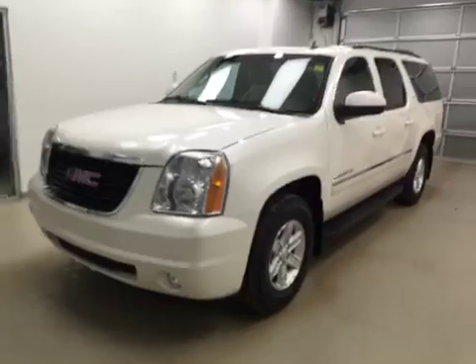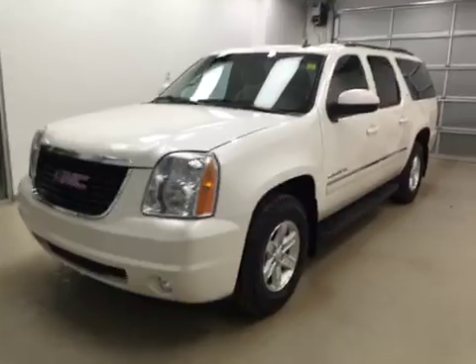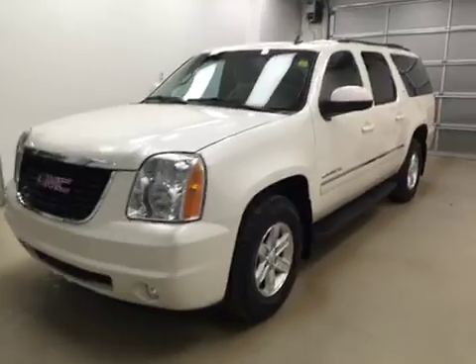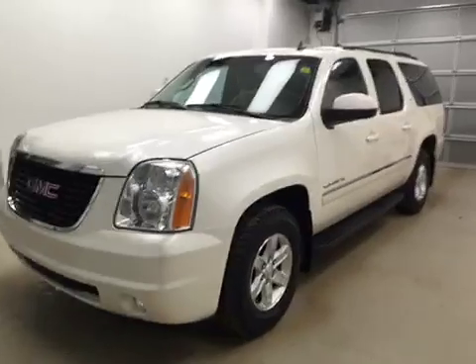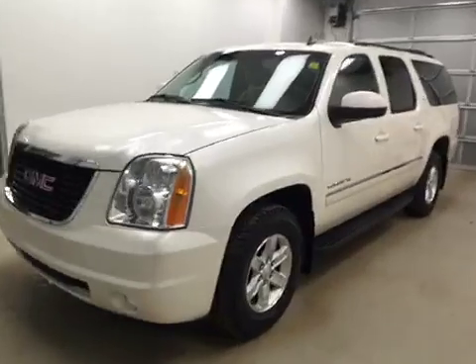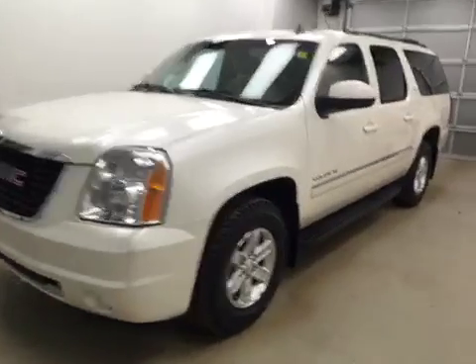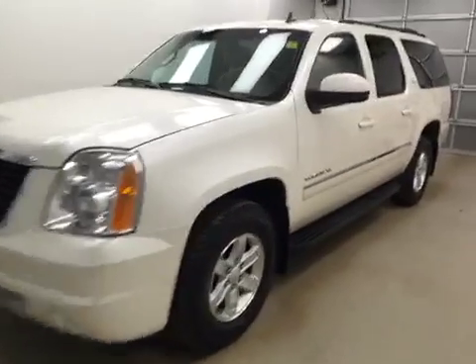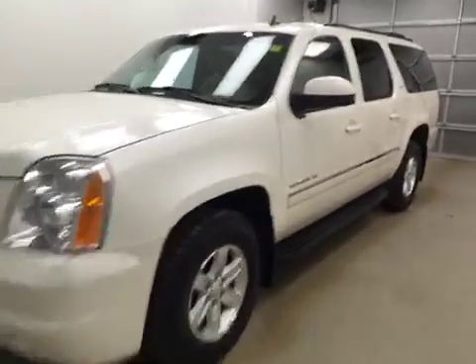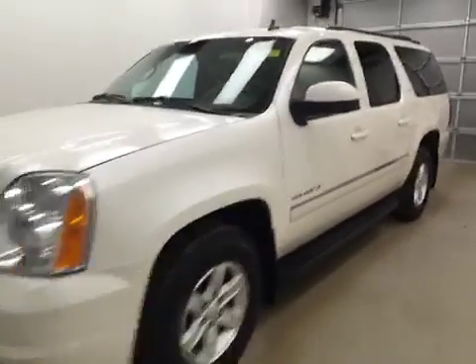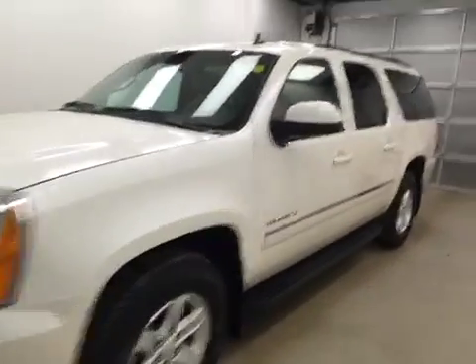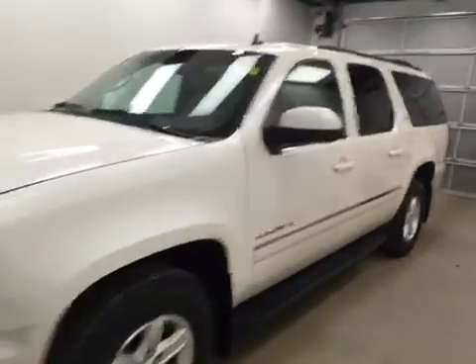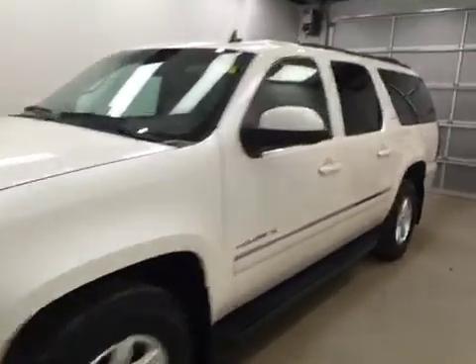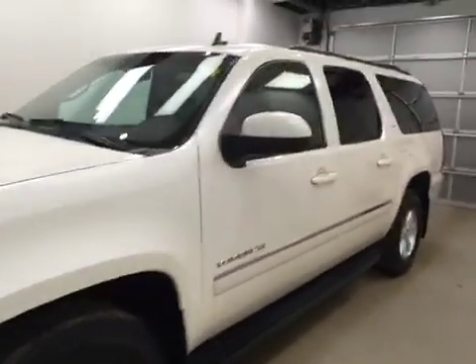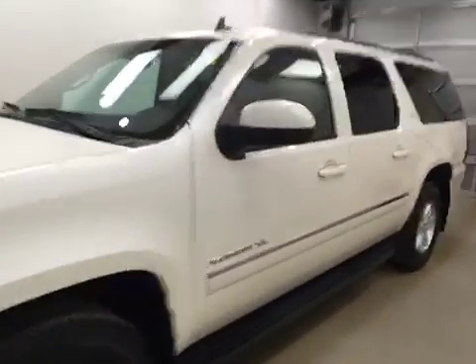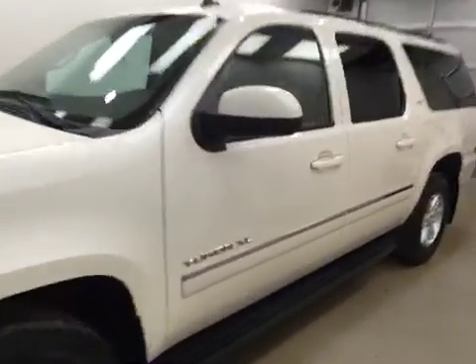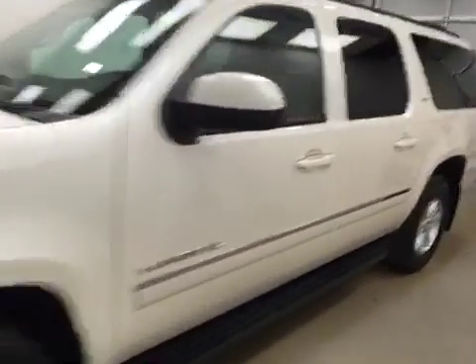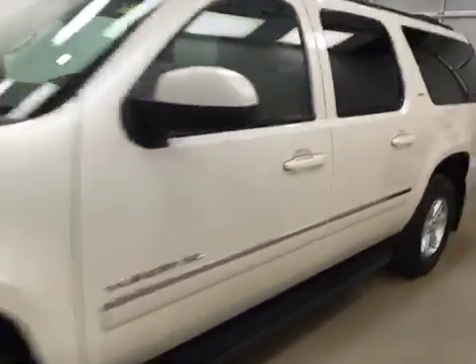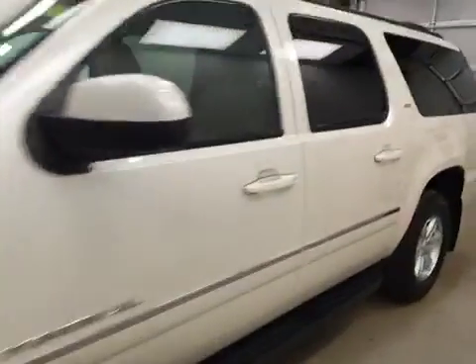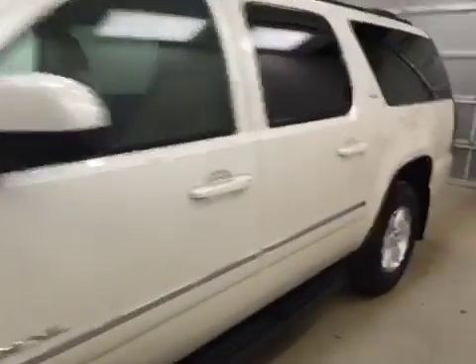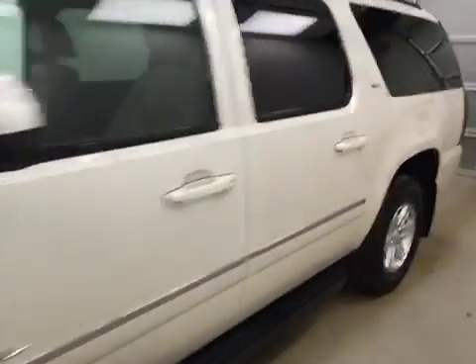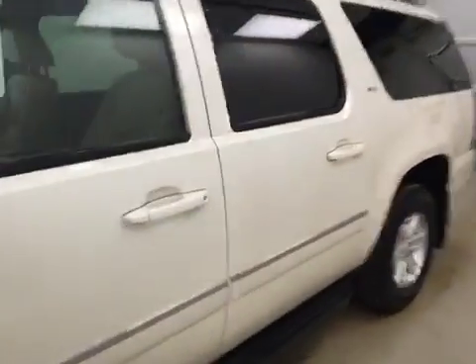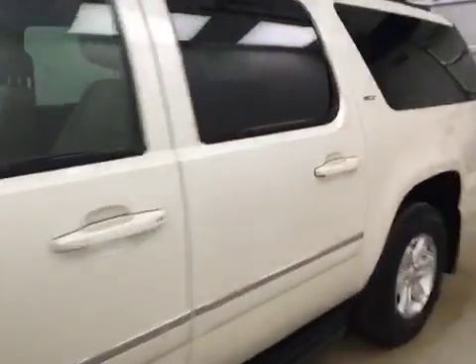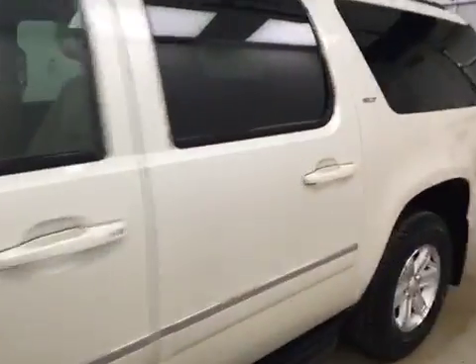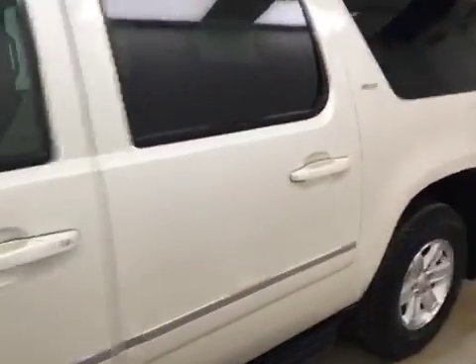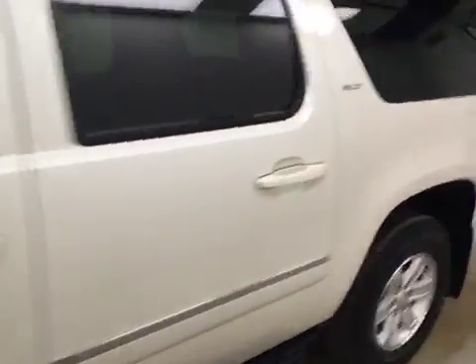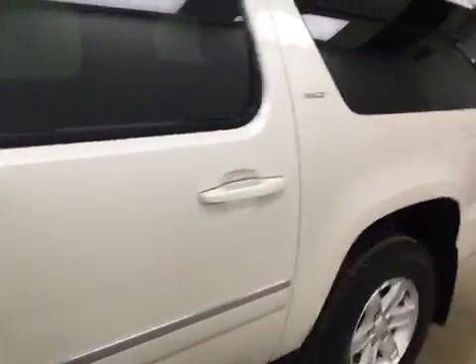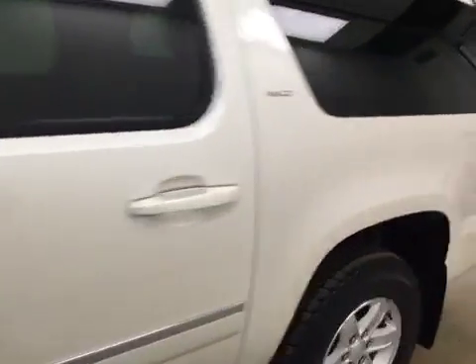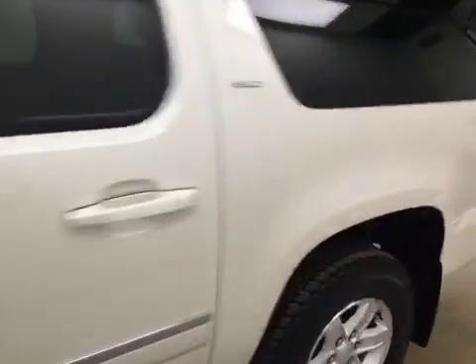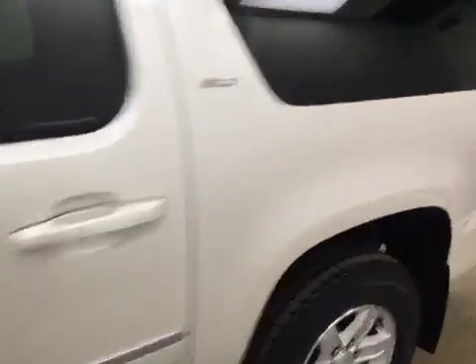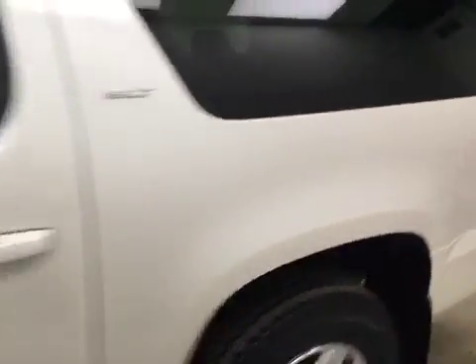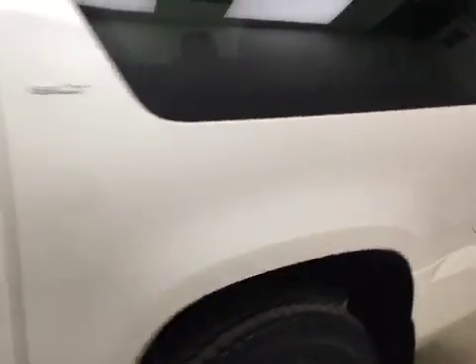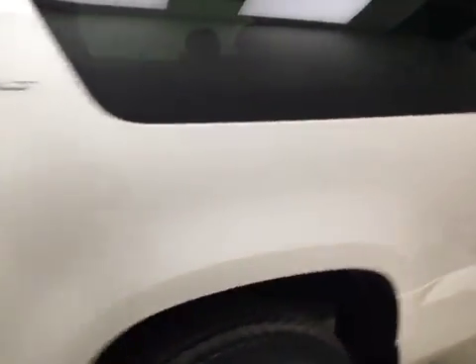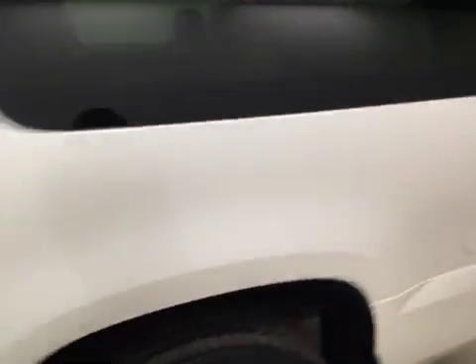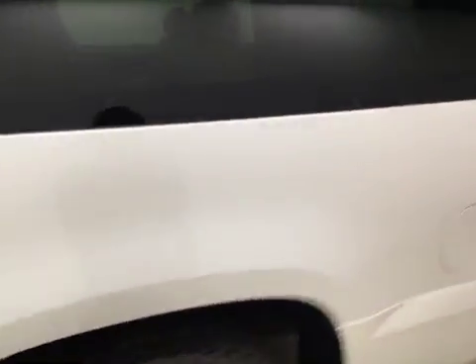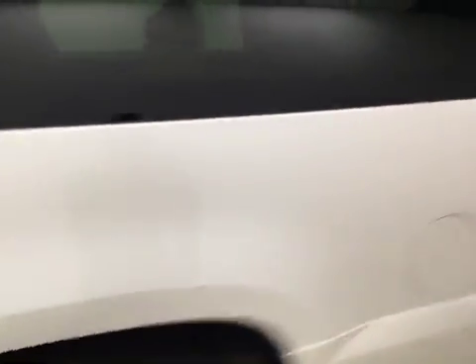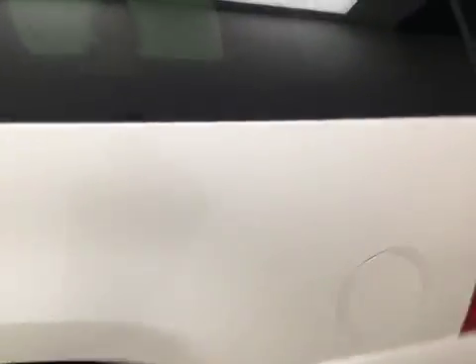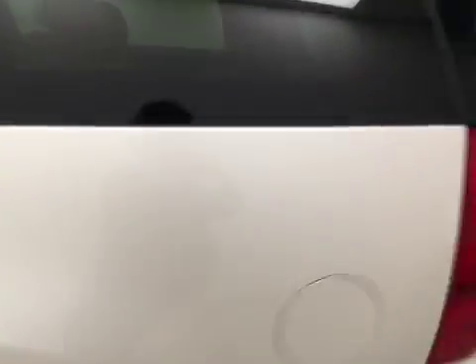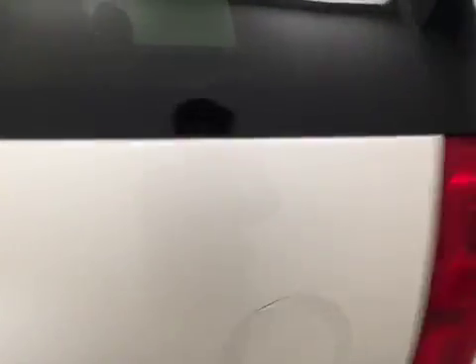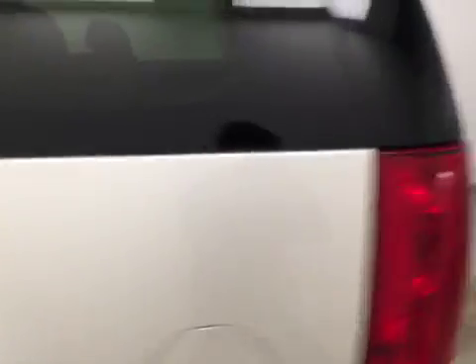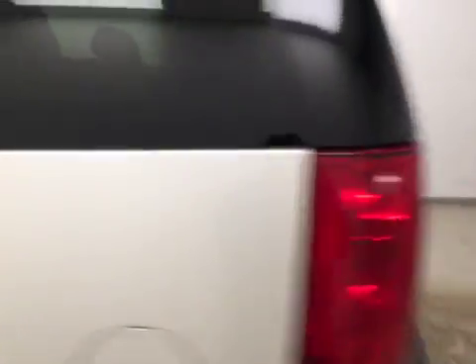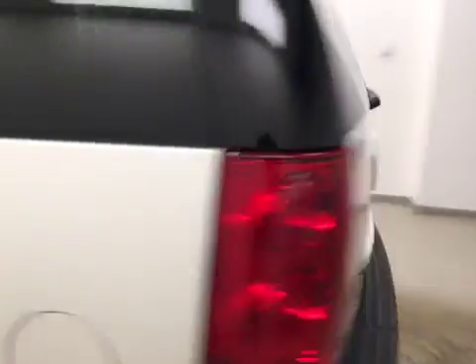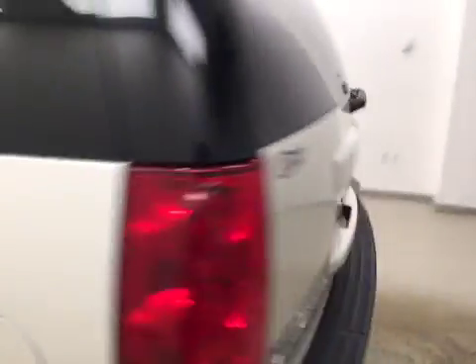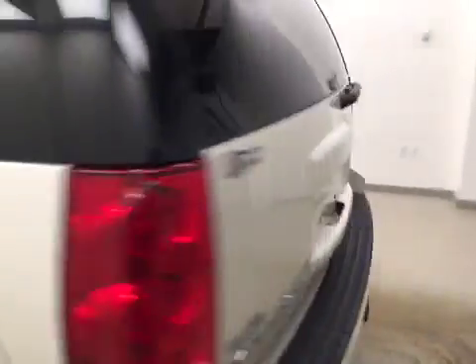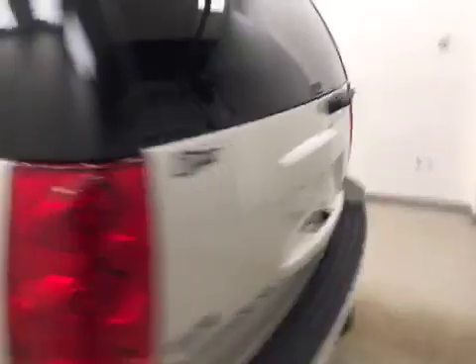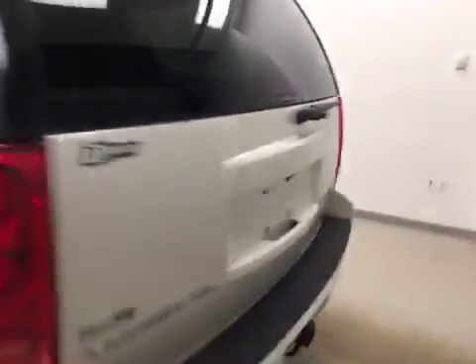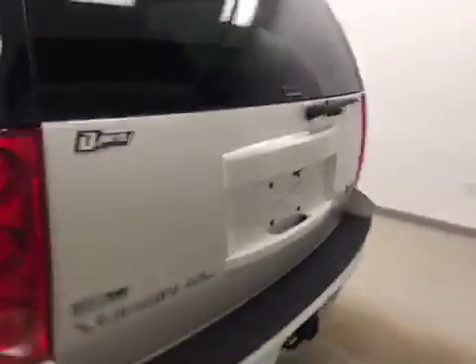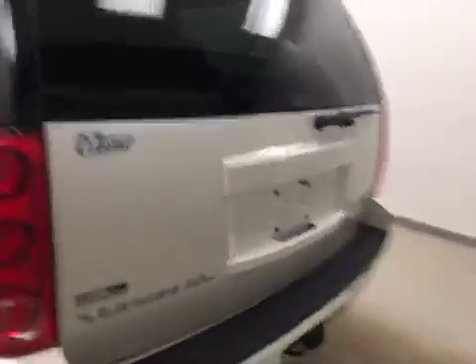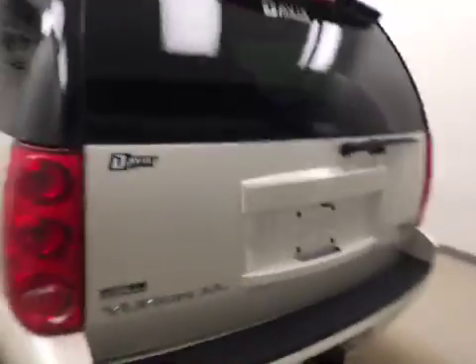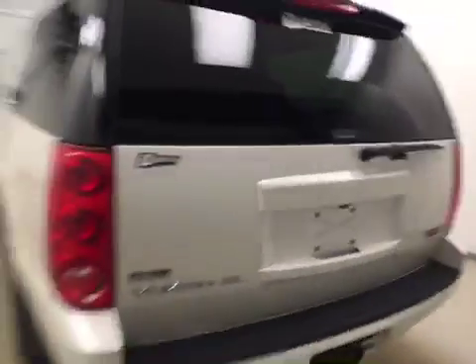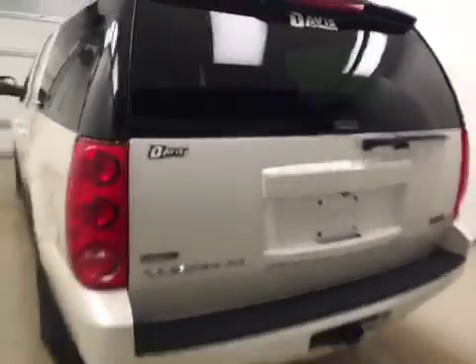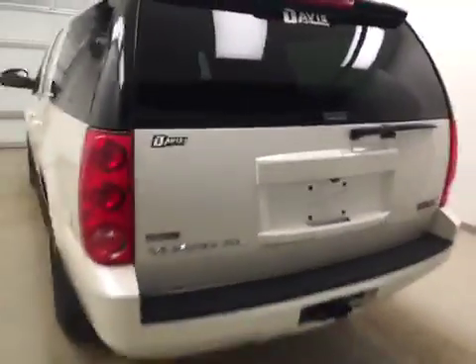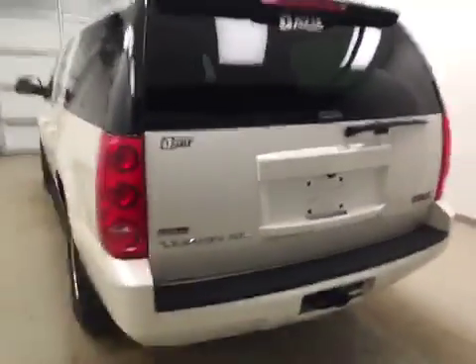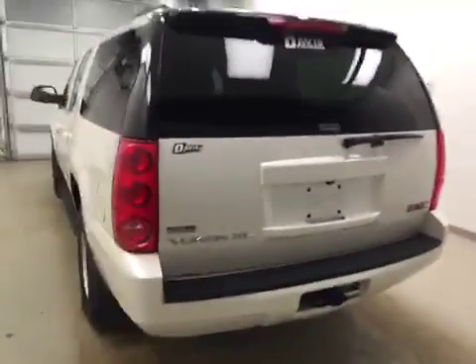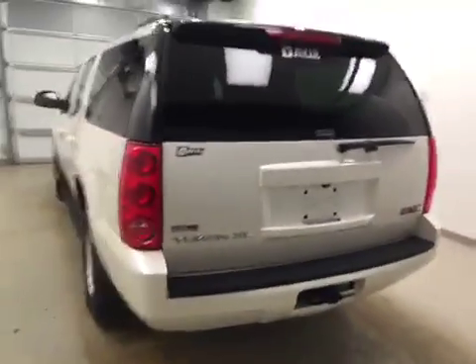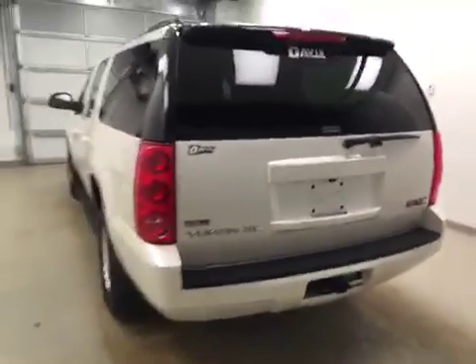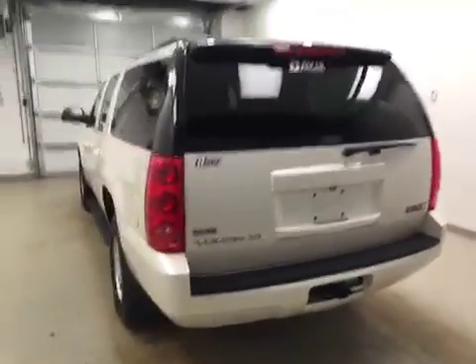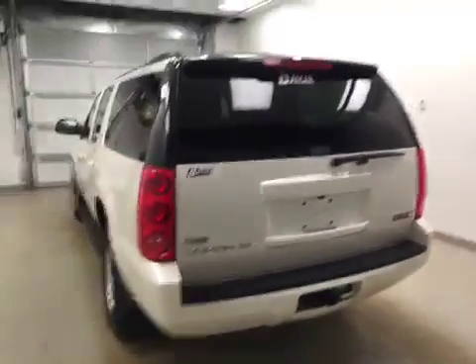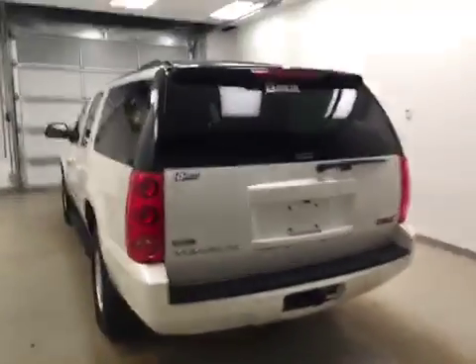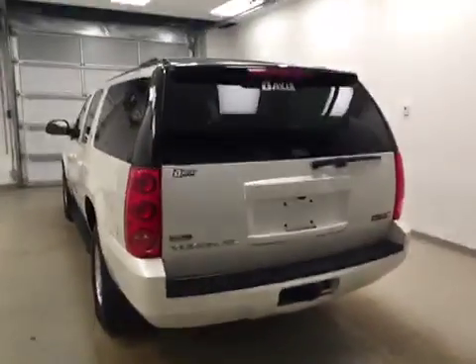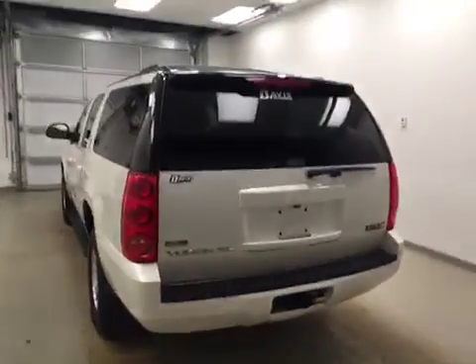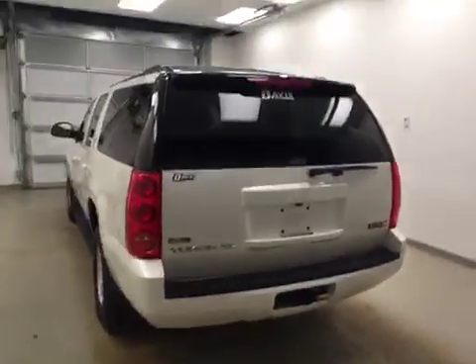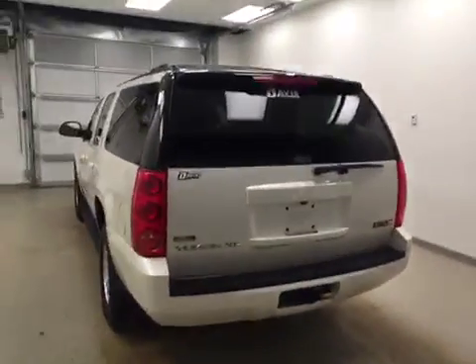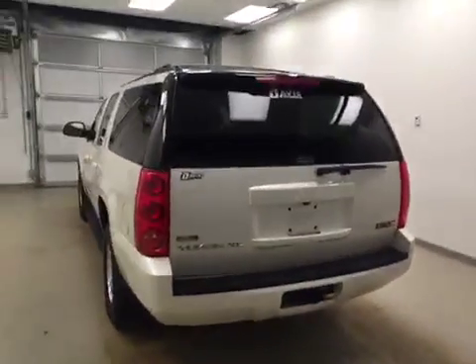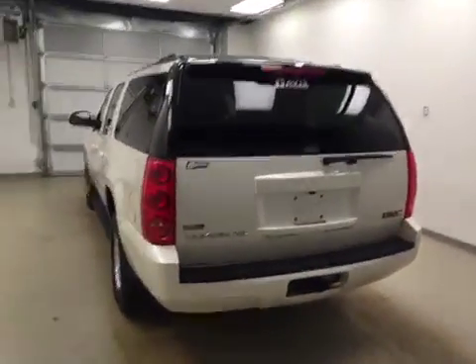This is stock number 124780, a 2011 GMC Yukon XL, and our exterior color today is white.